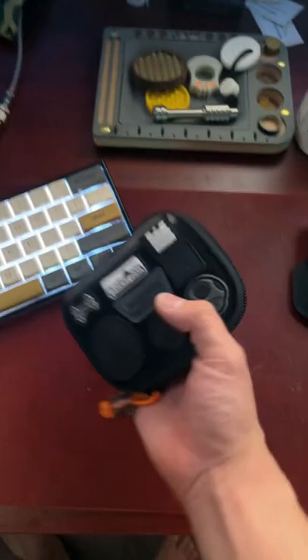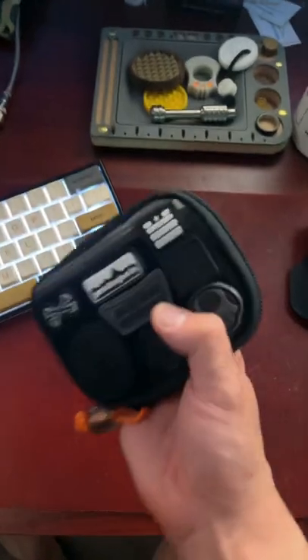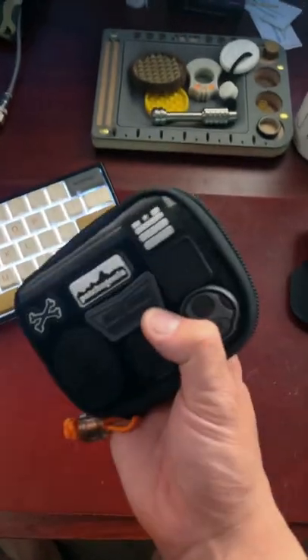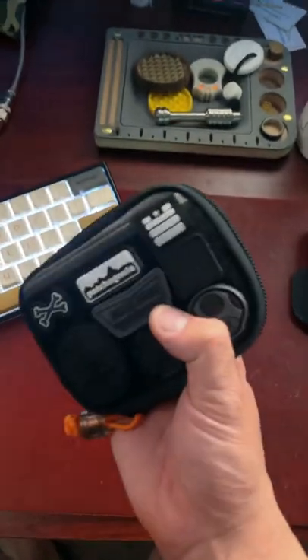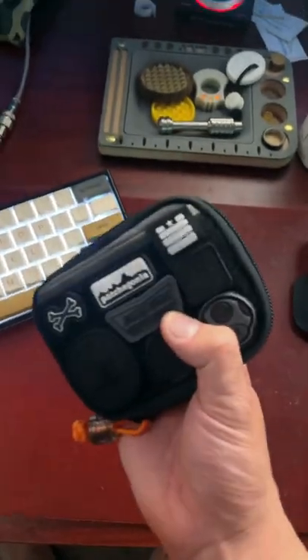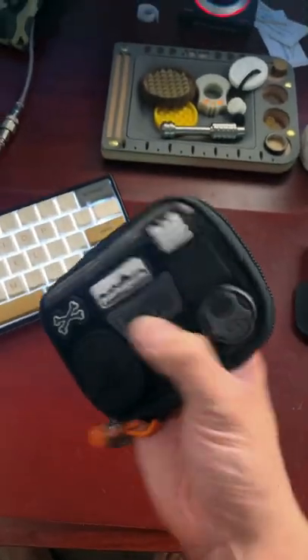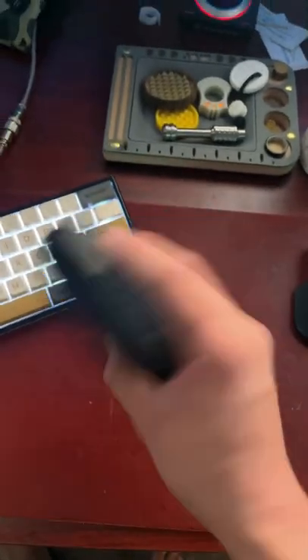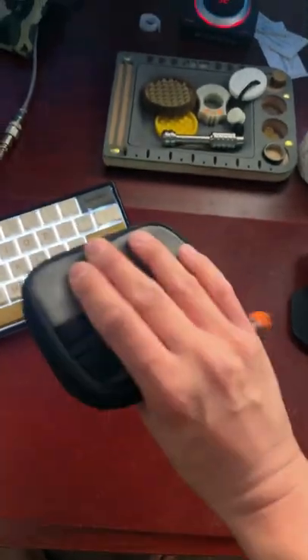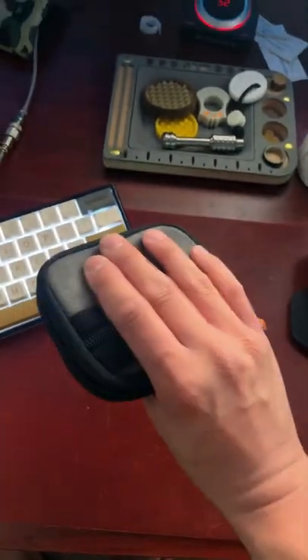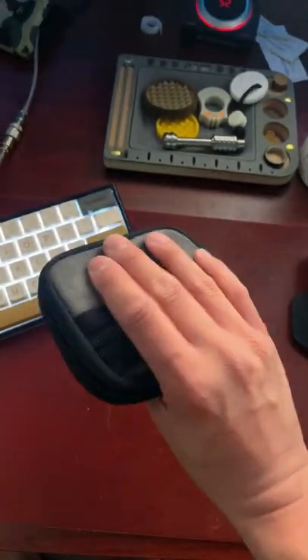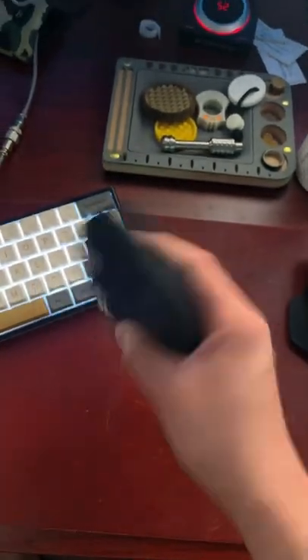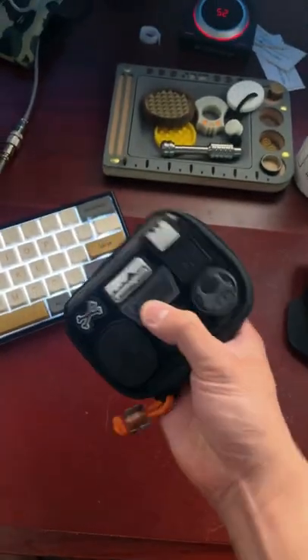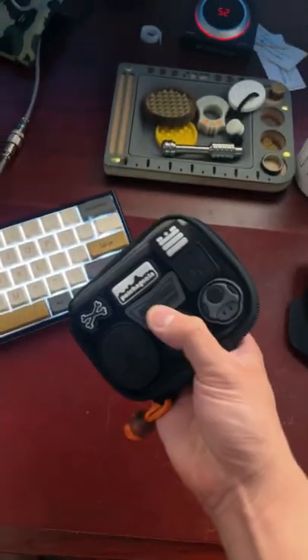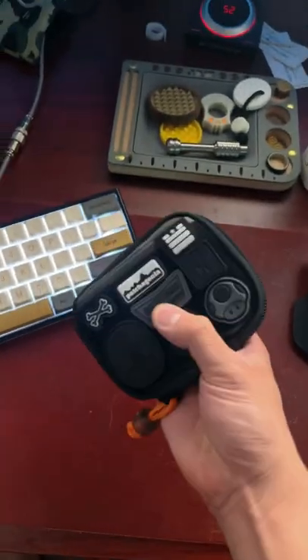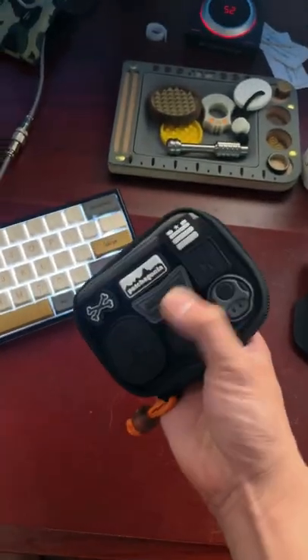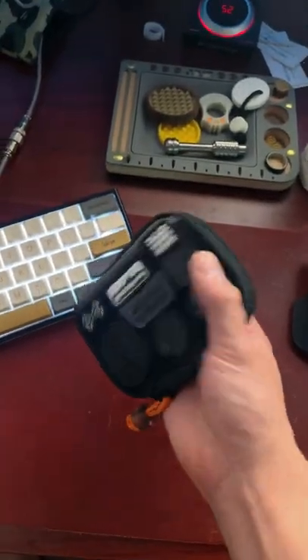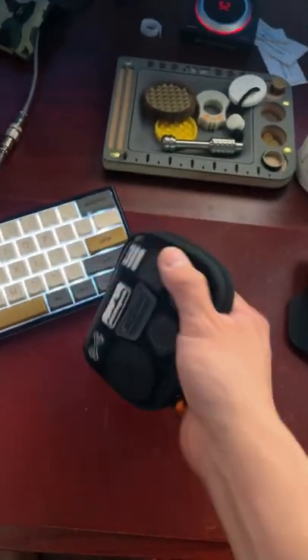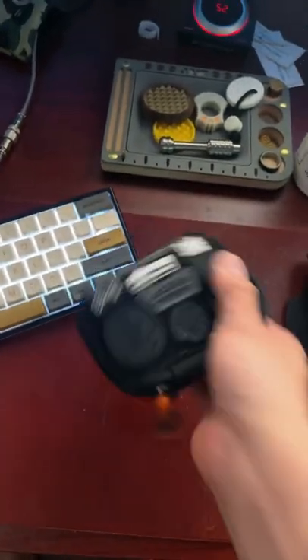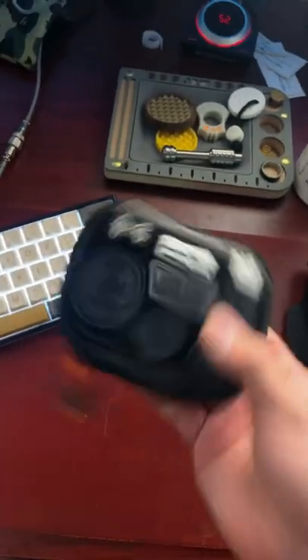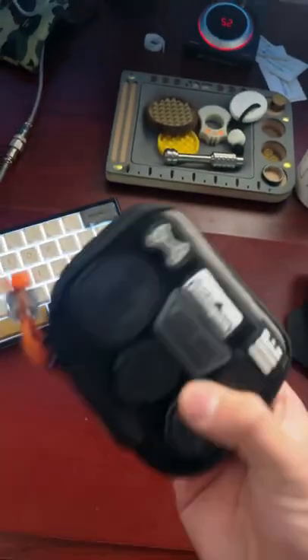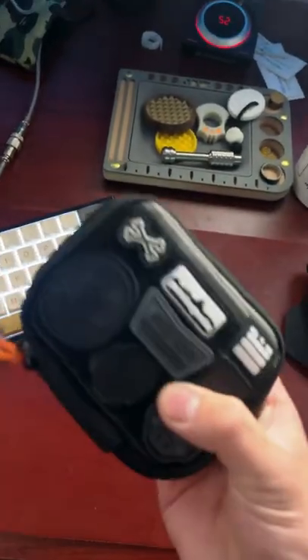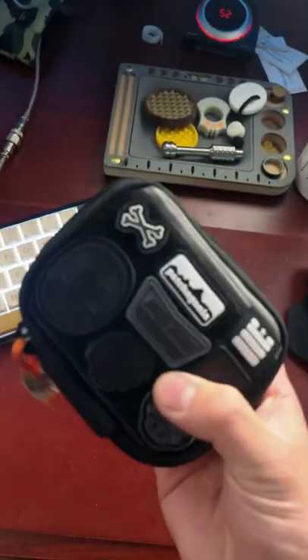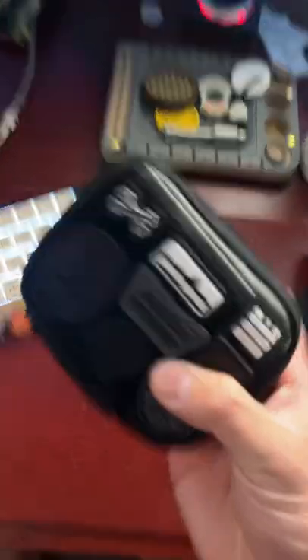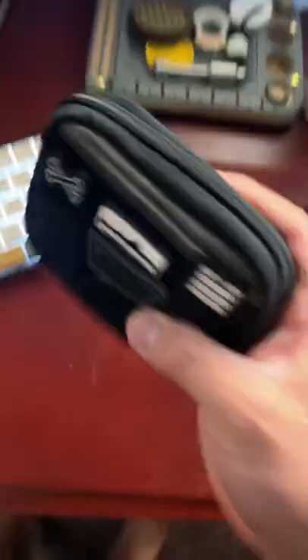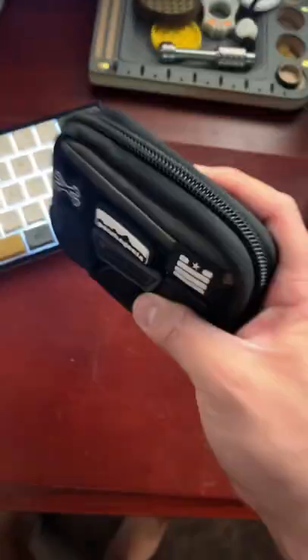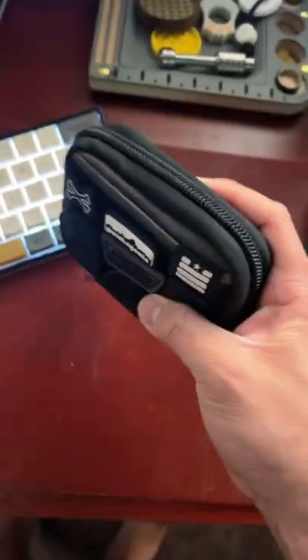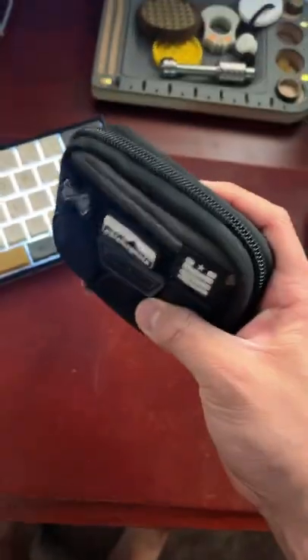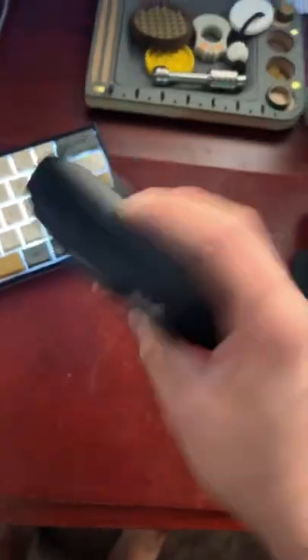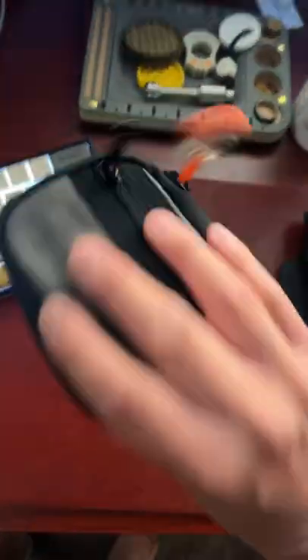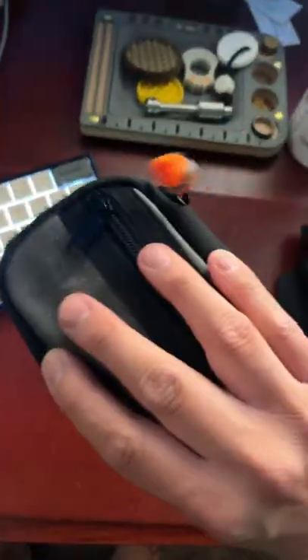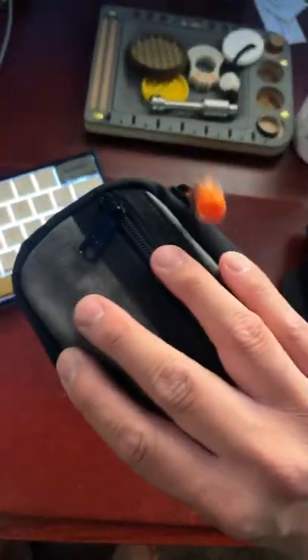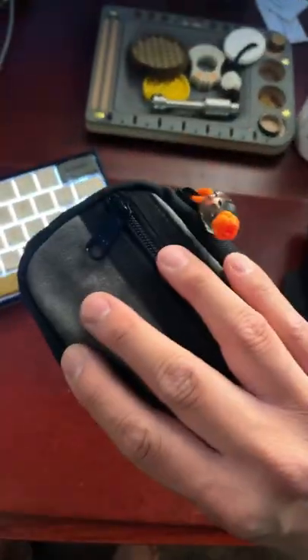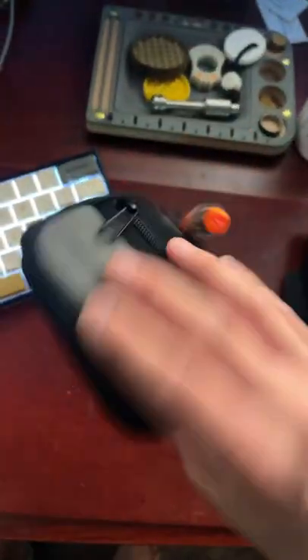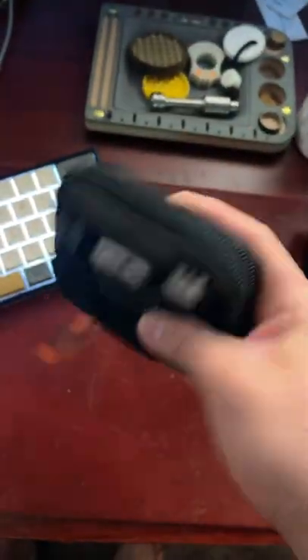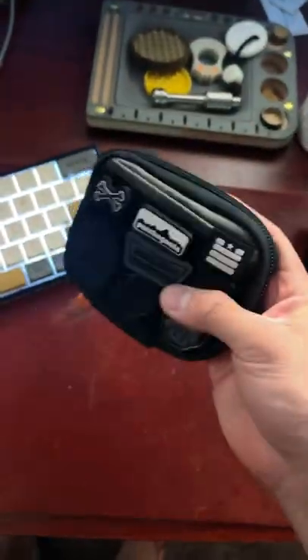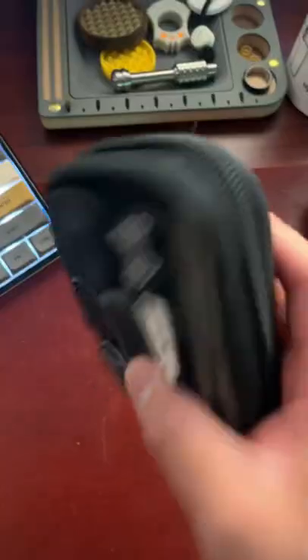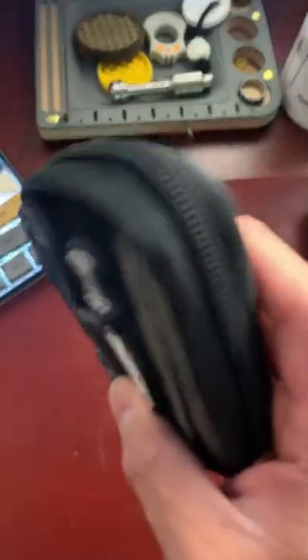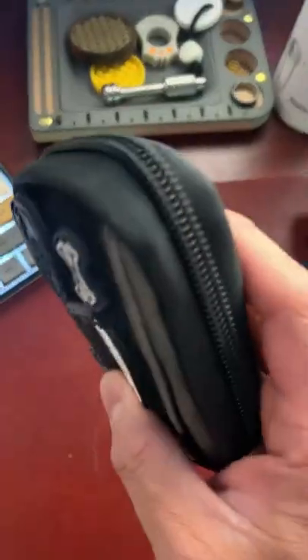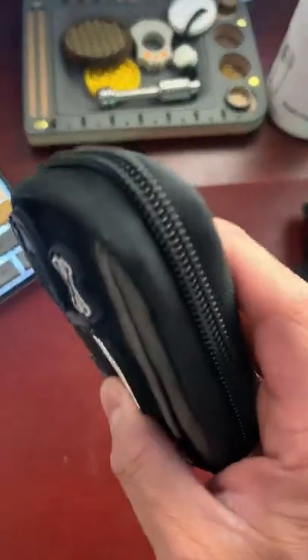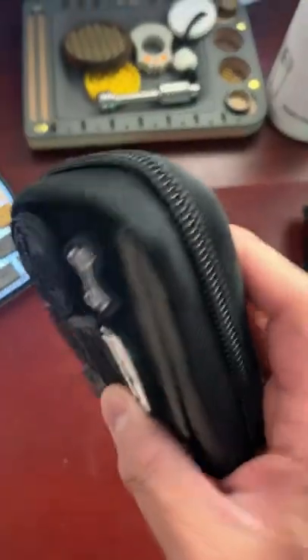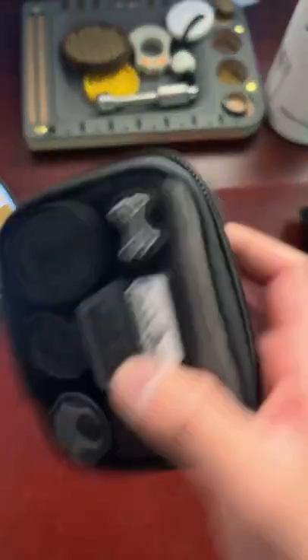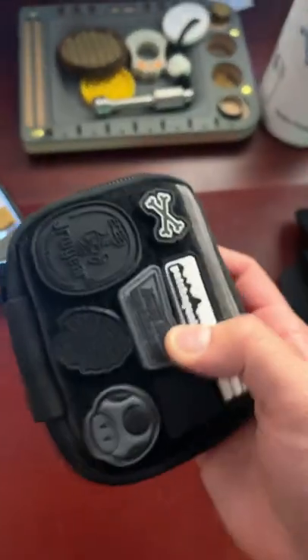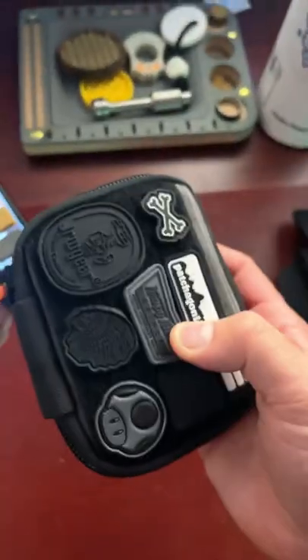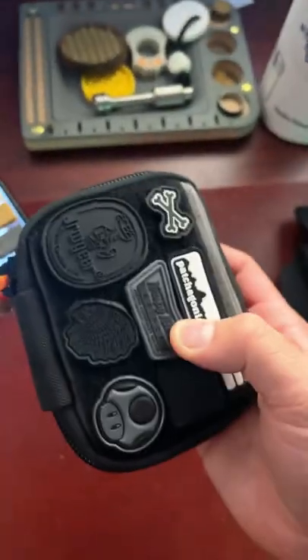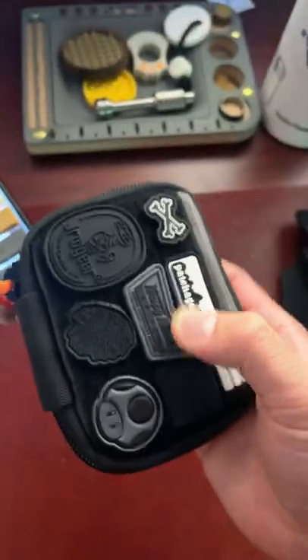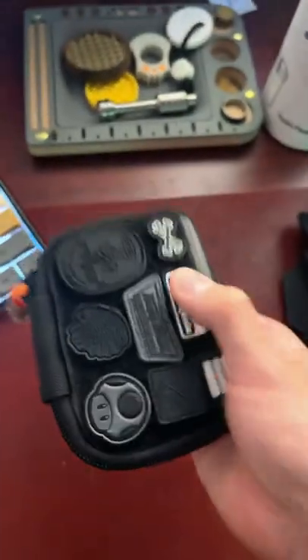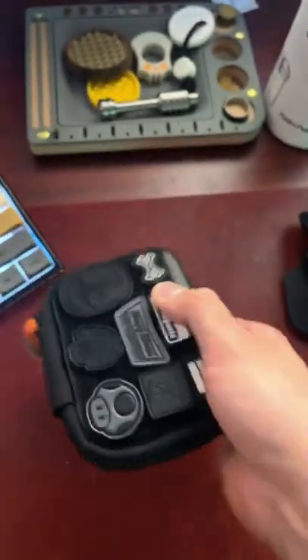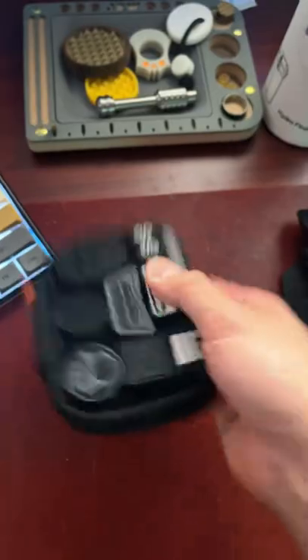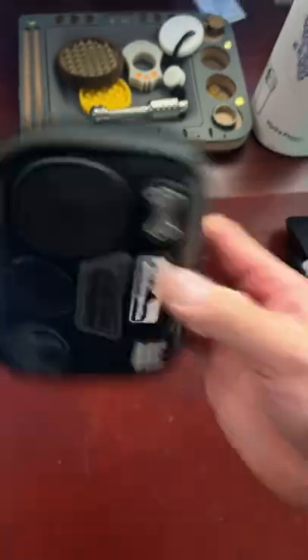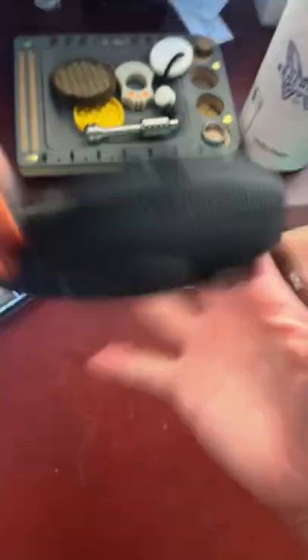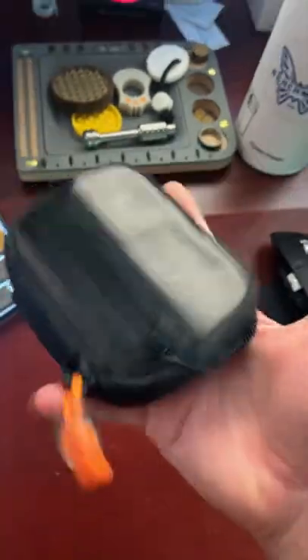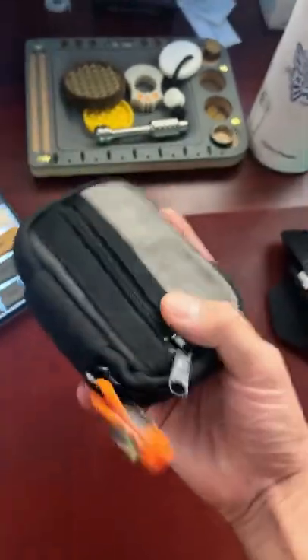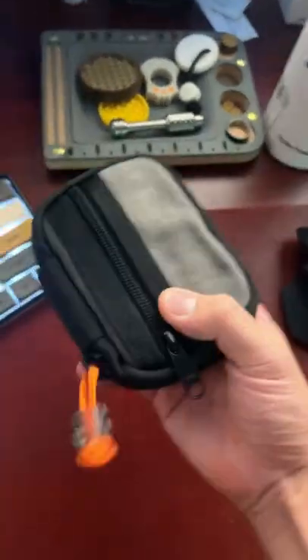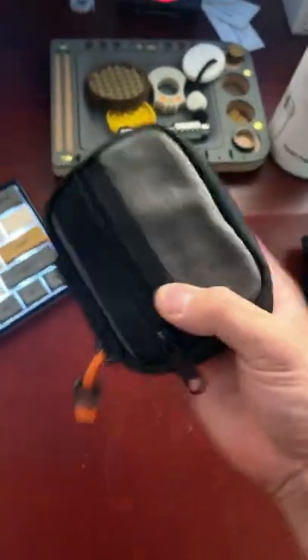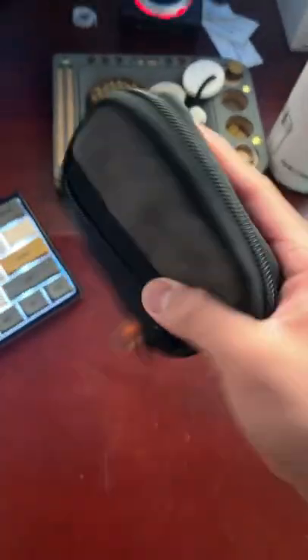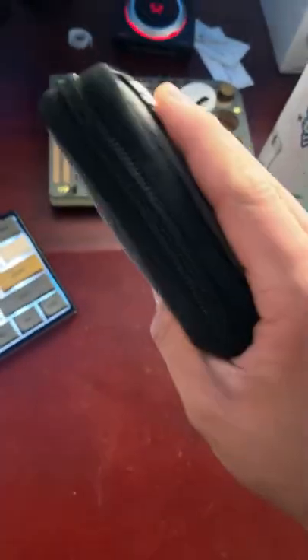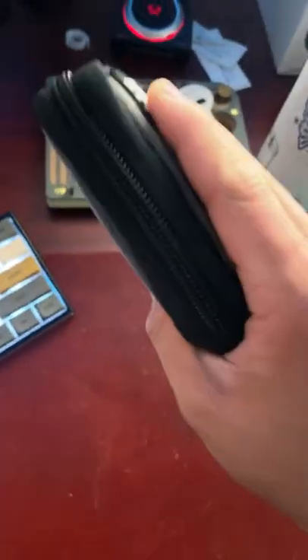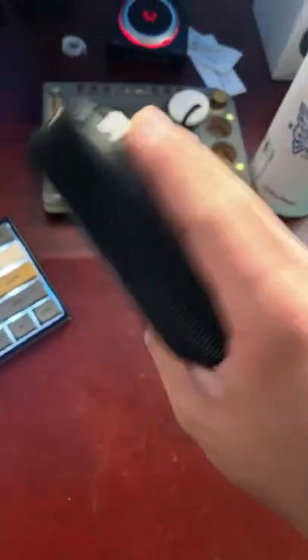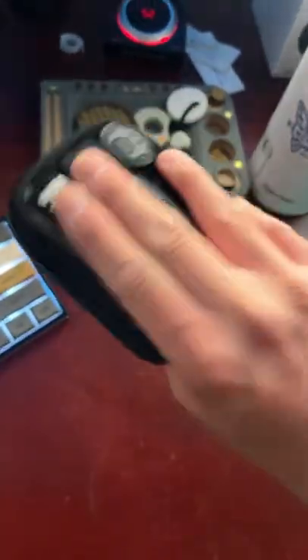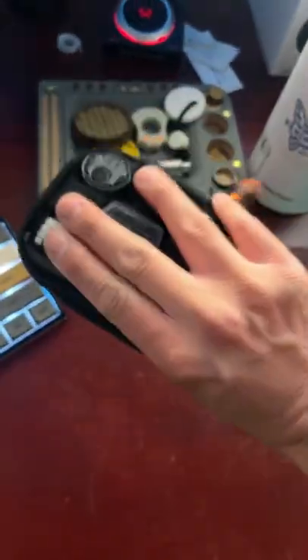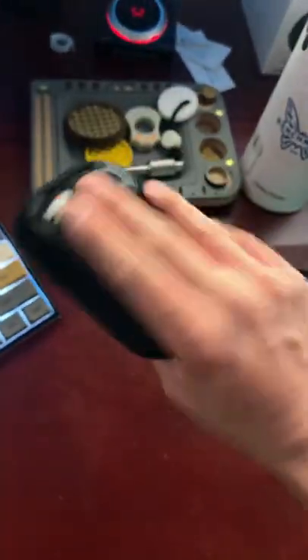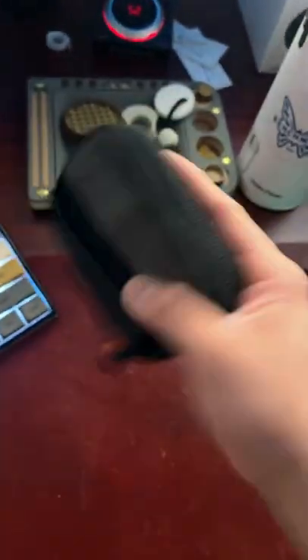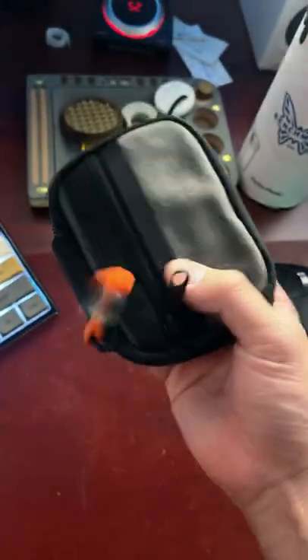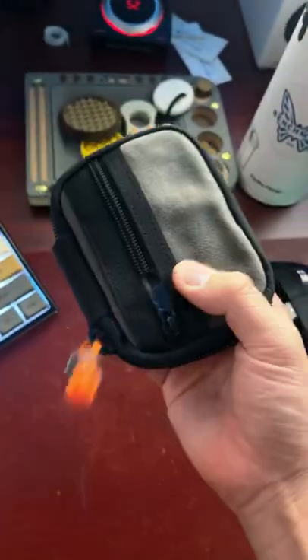This is the best EDC kit you can get for under $500. The GarageBilt Gear Mighty Pouch Plus — this thing is about $50.